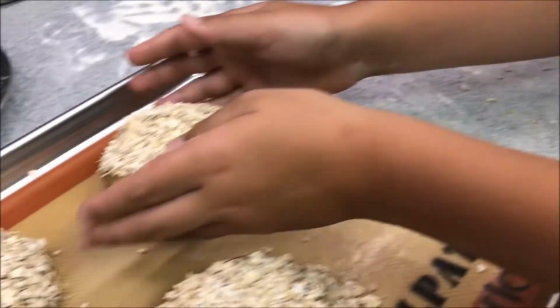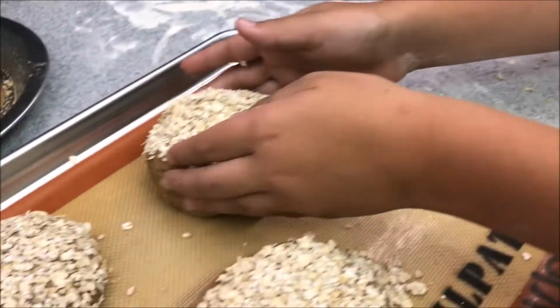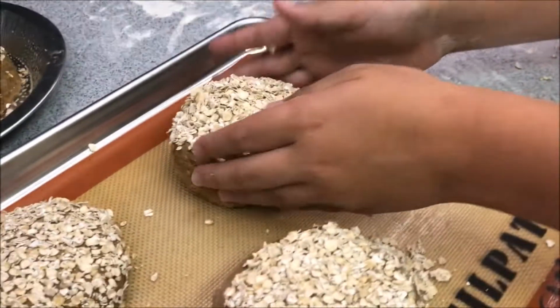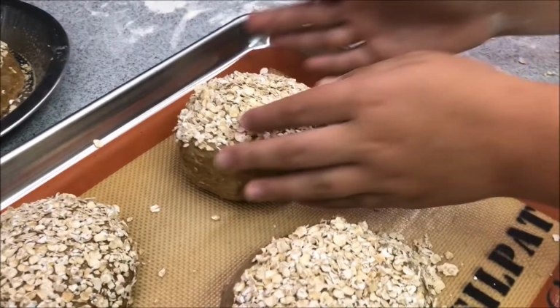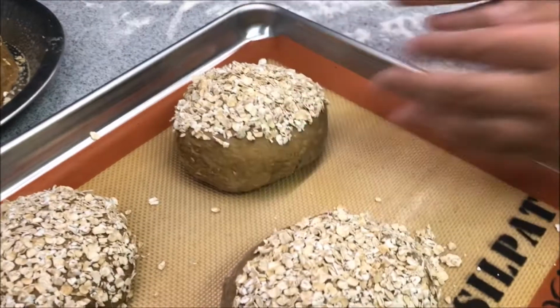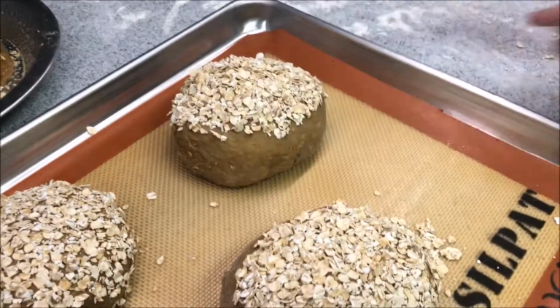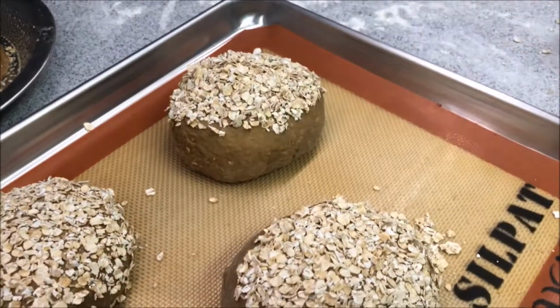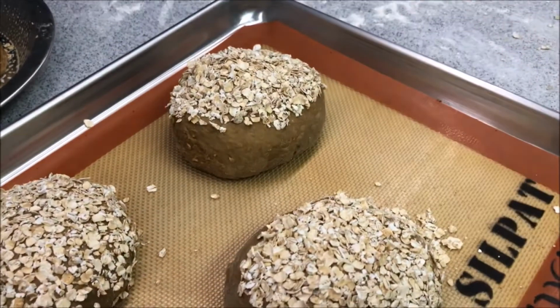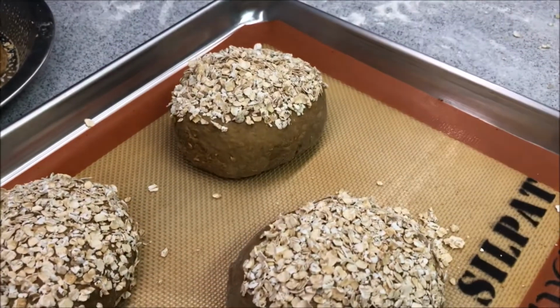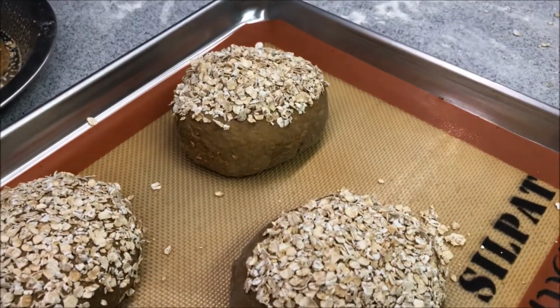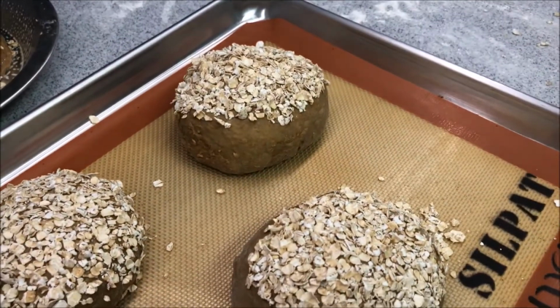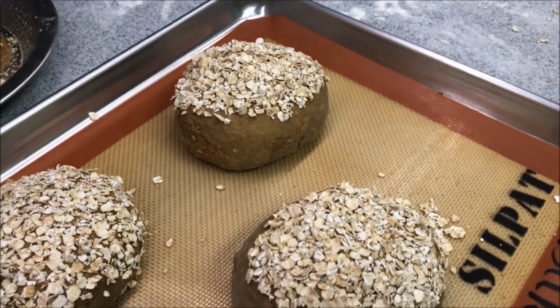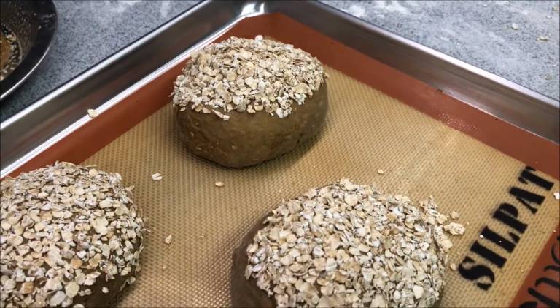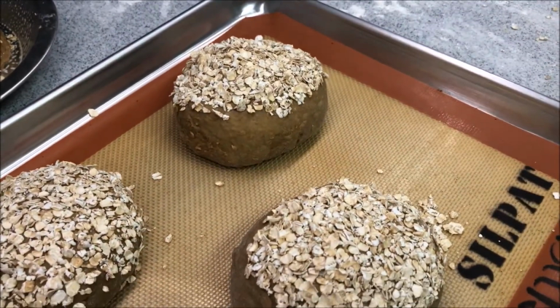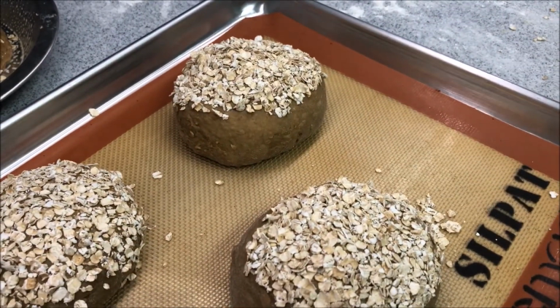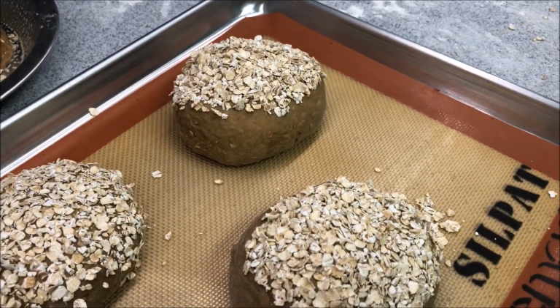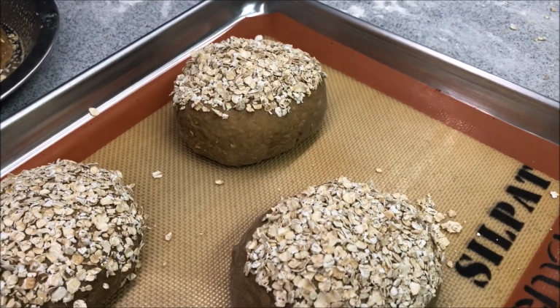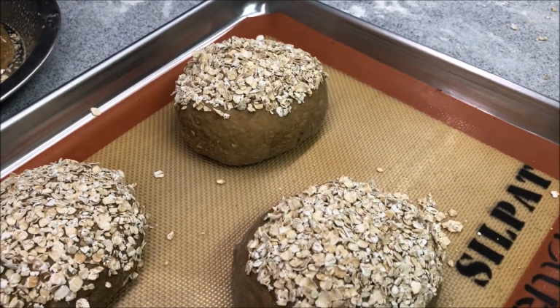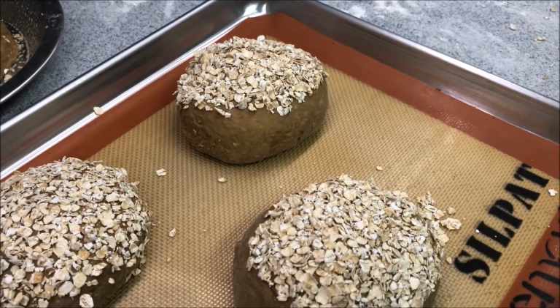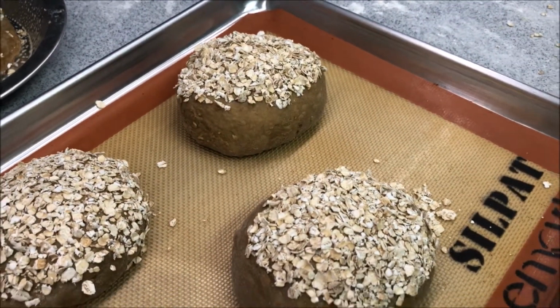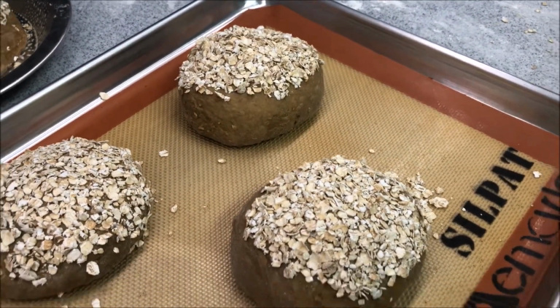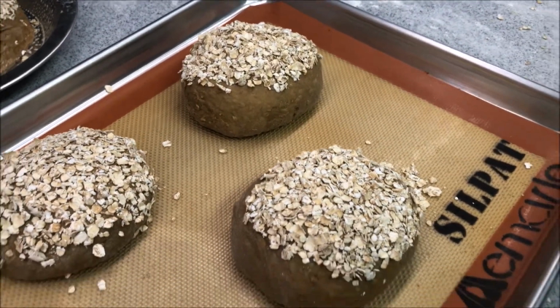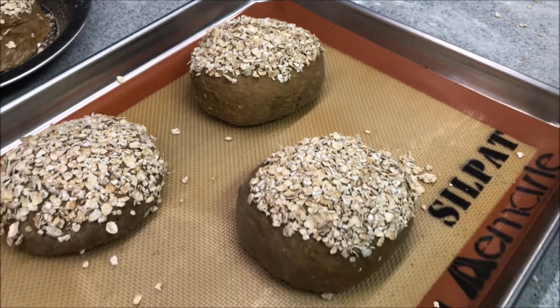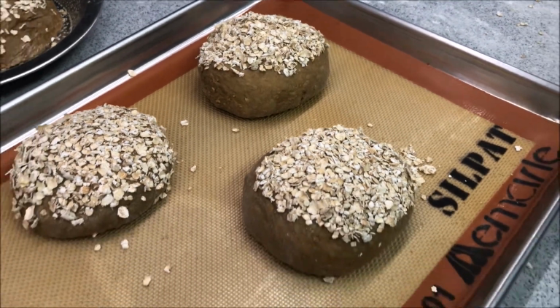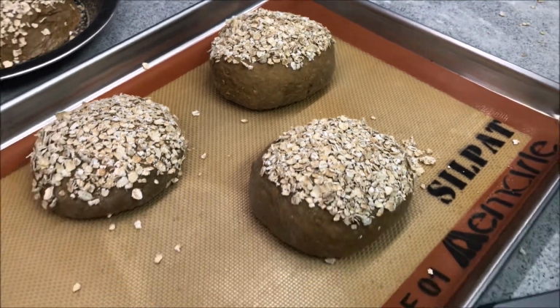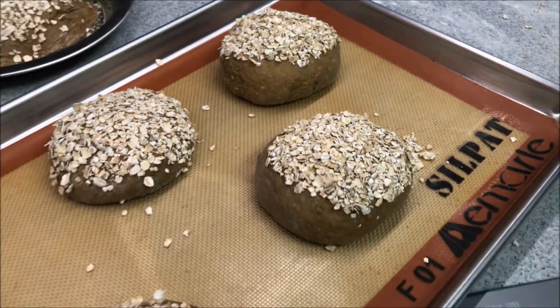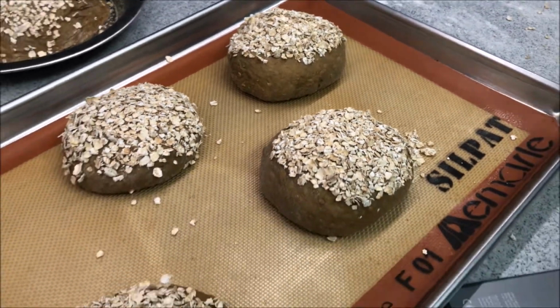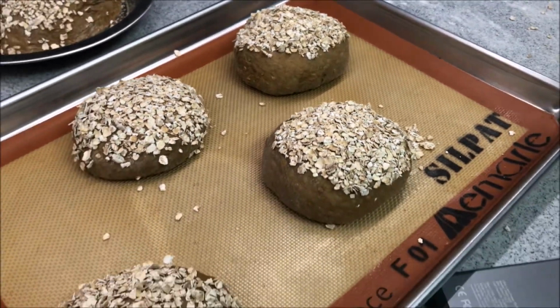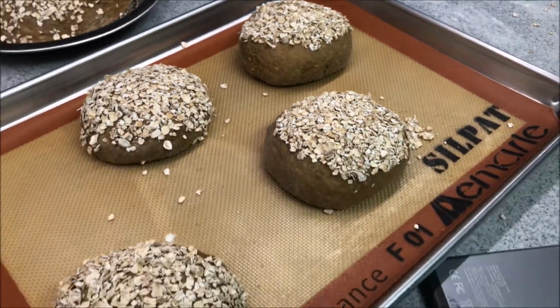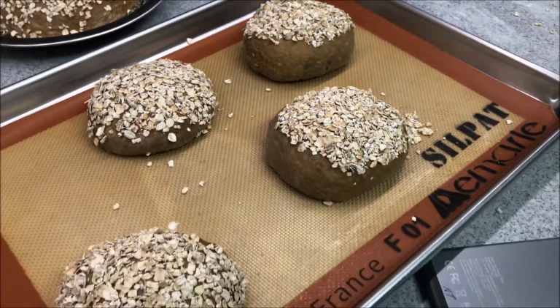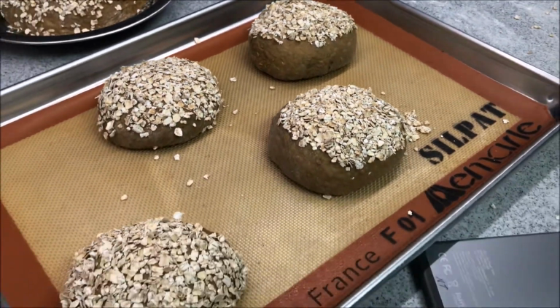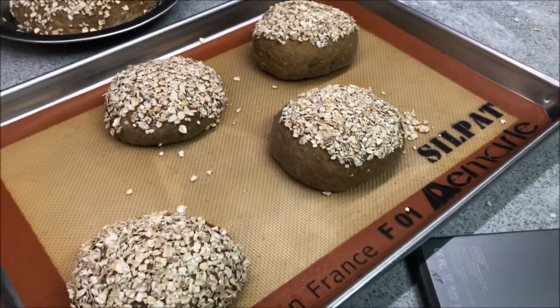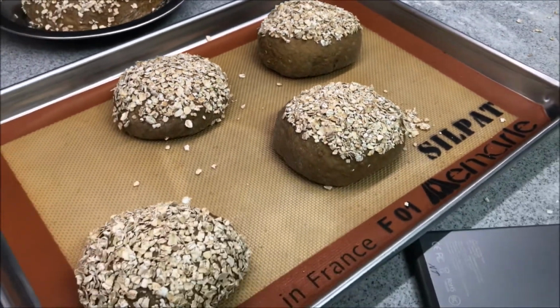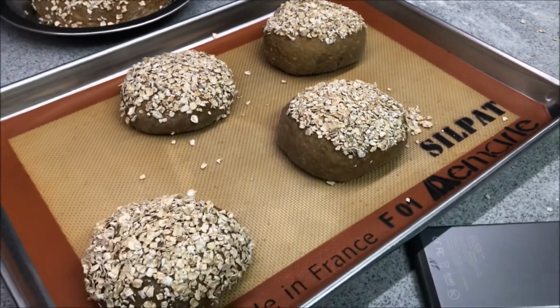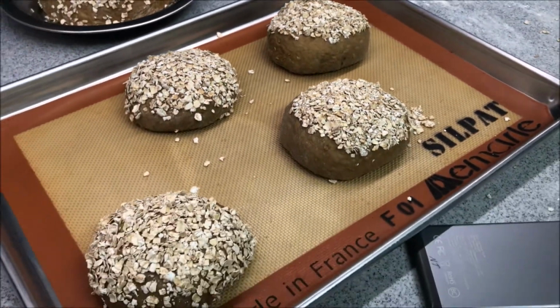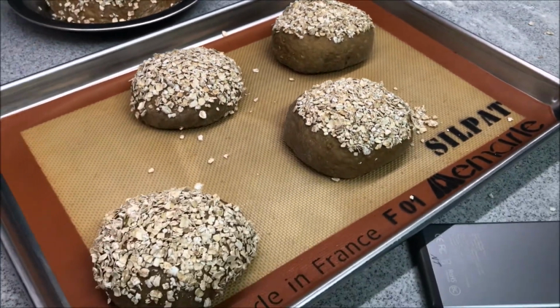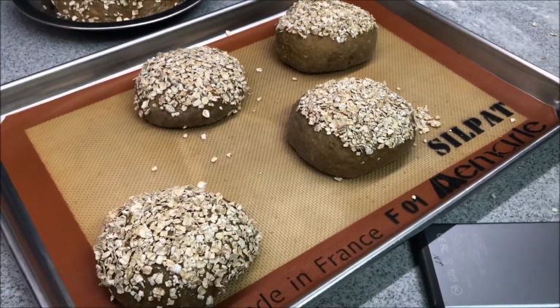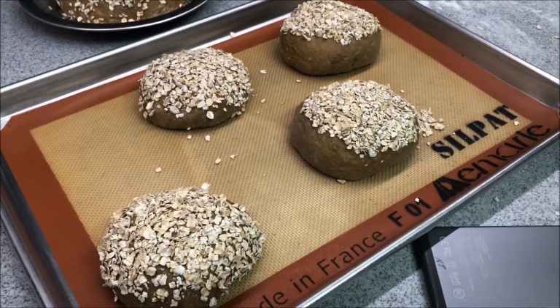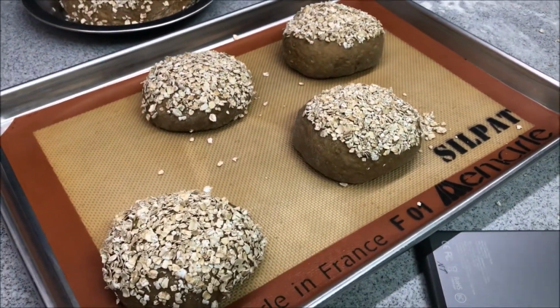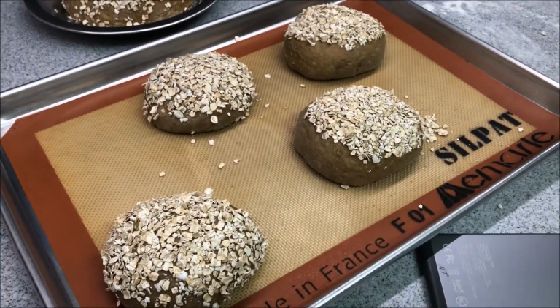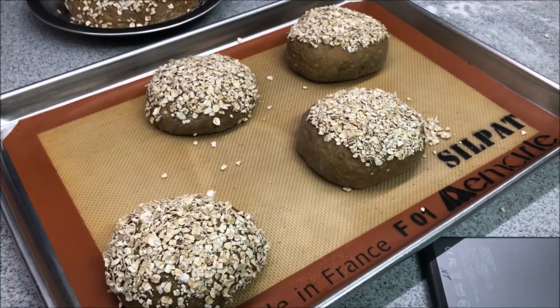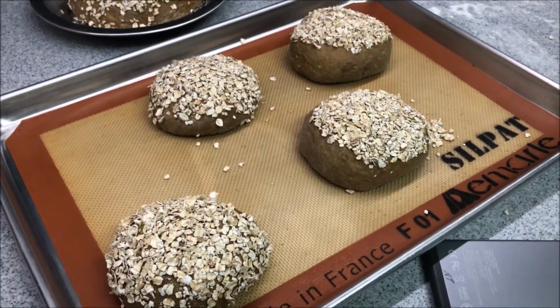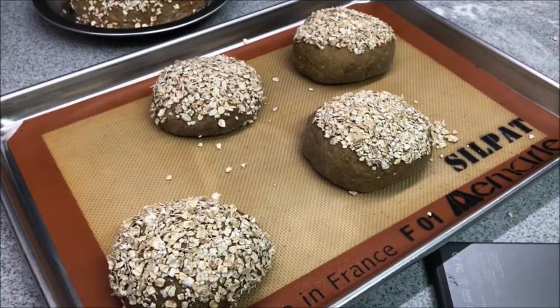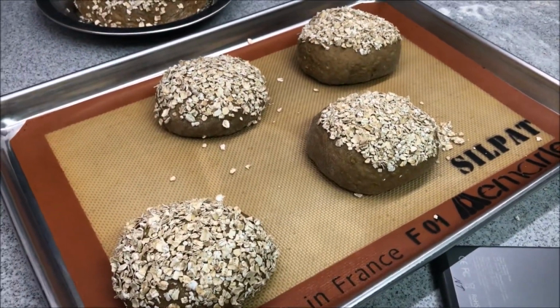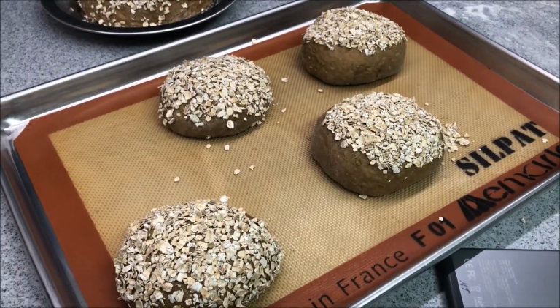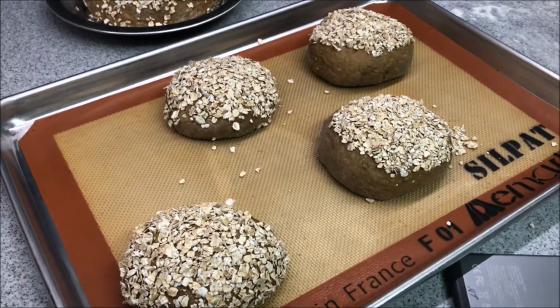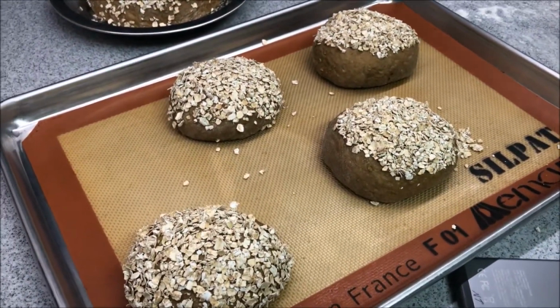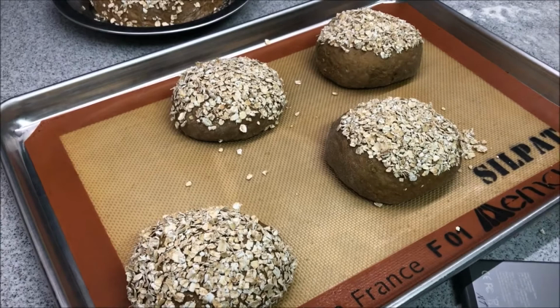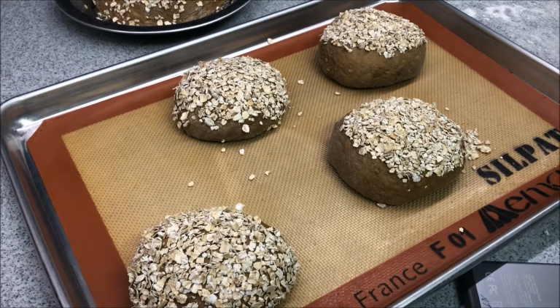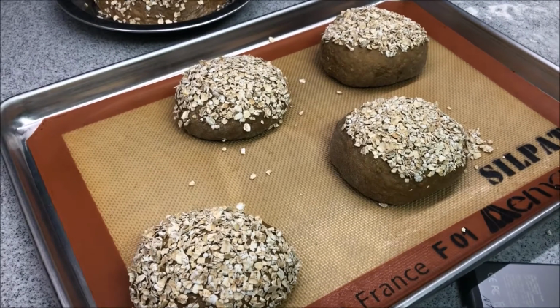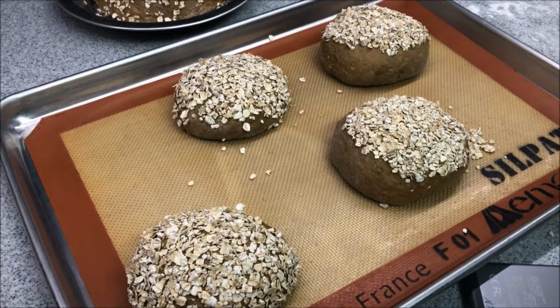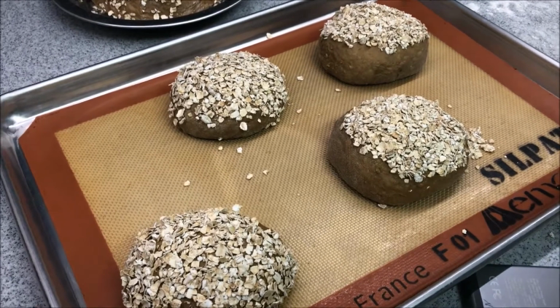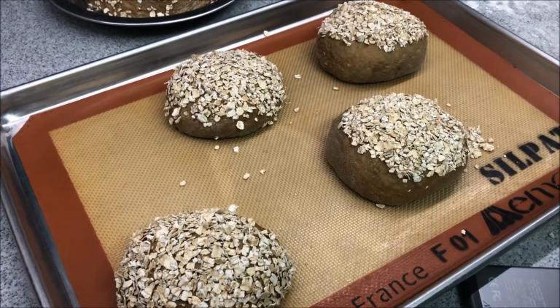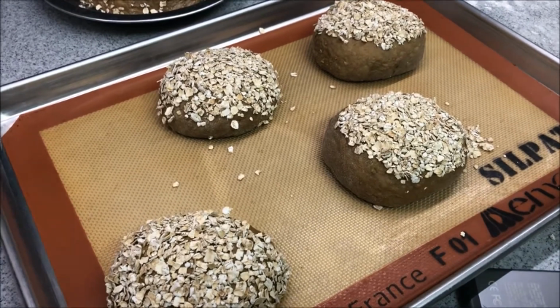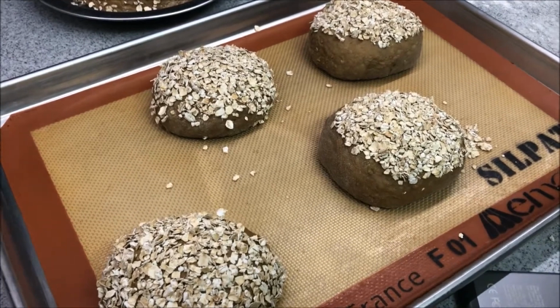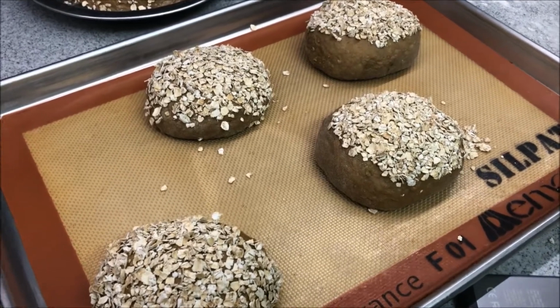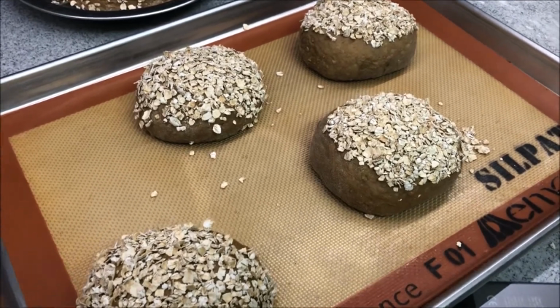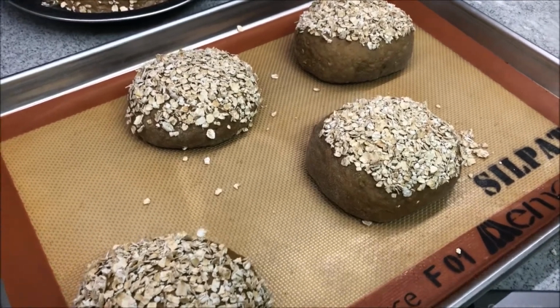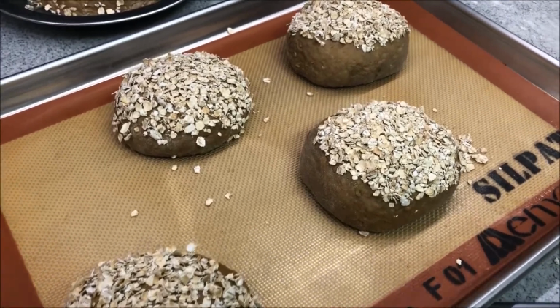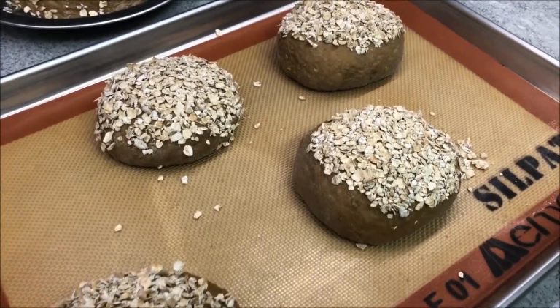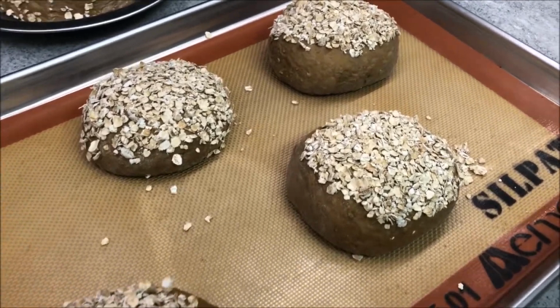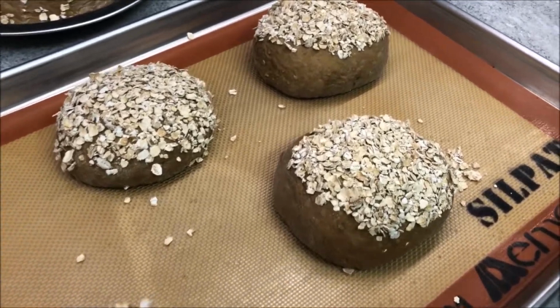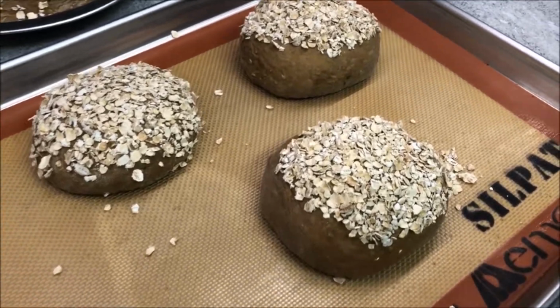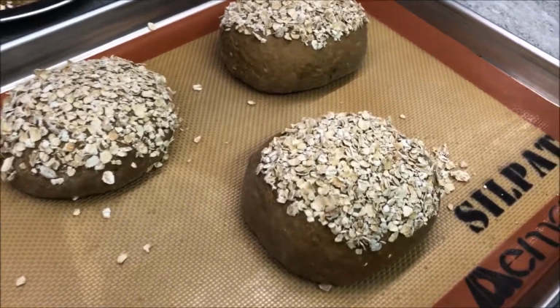There we go. You're just going to let it sit for about an hour to an hour and a half to let it rise.